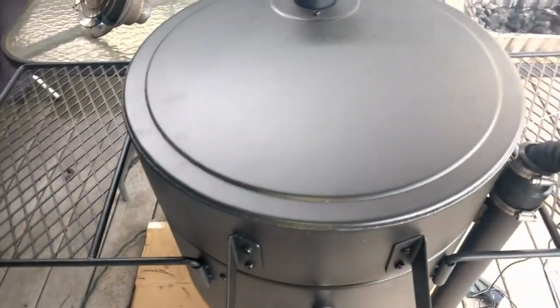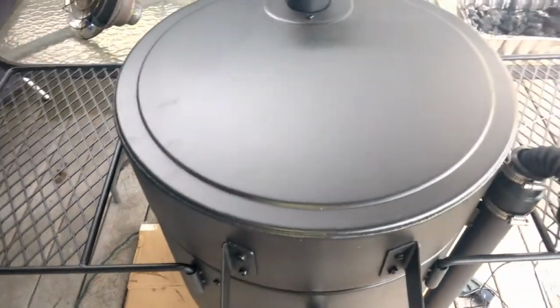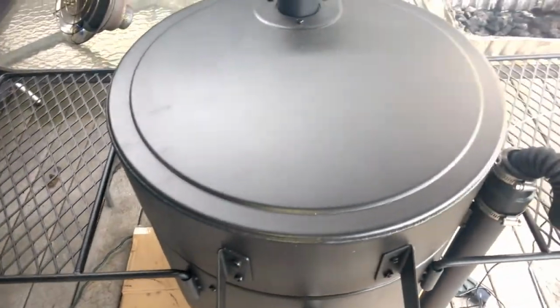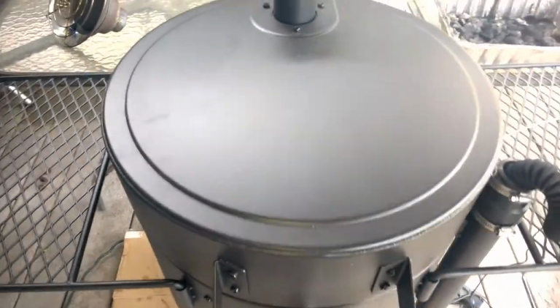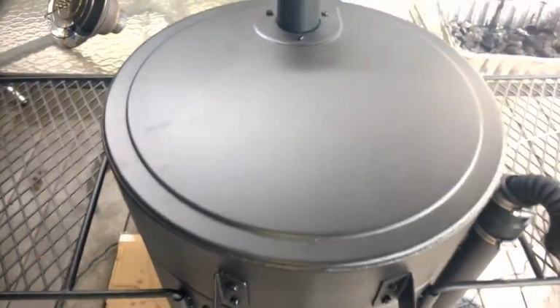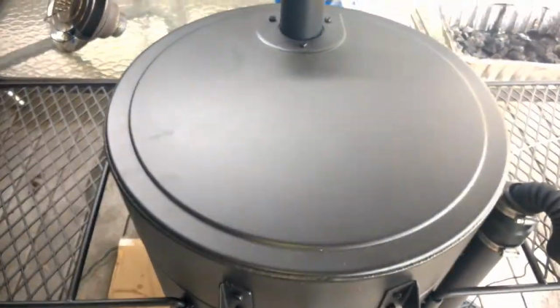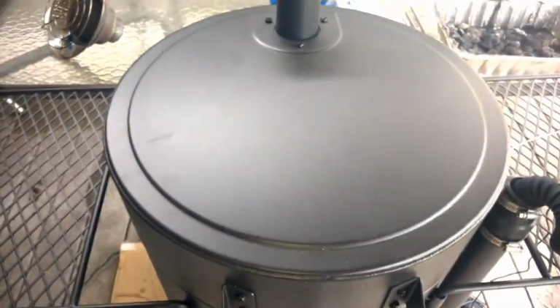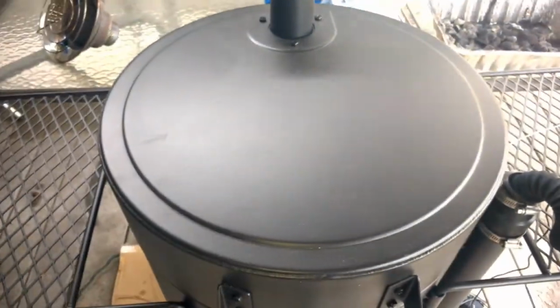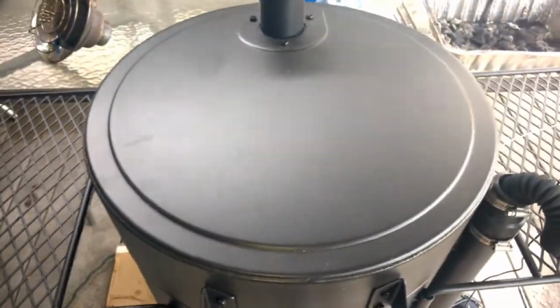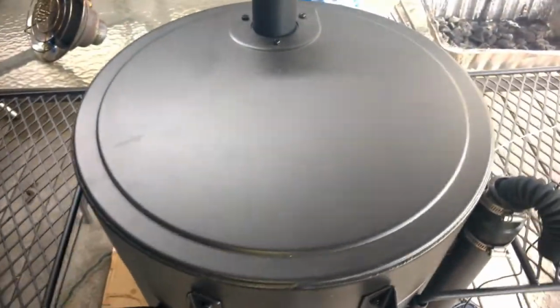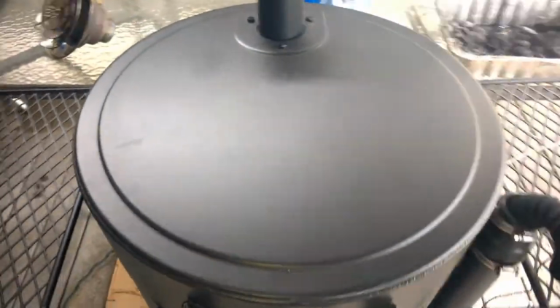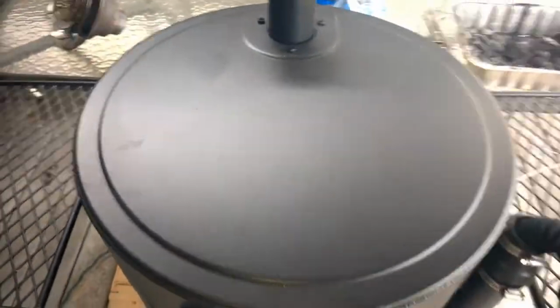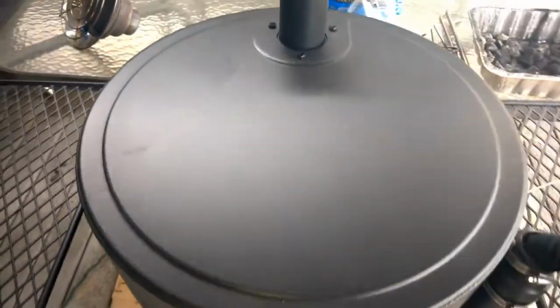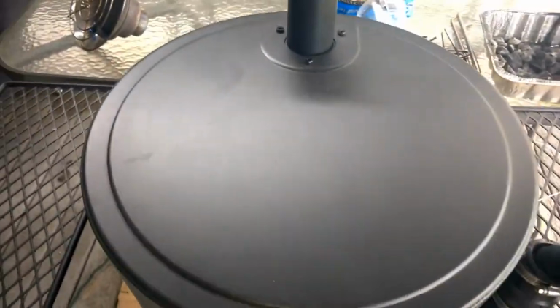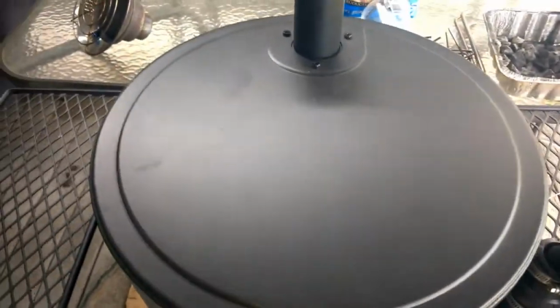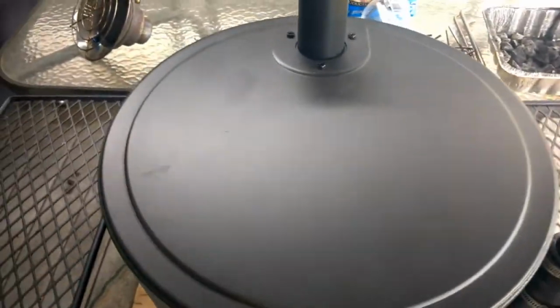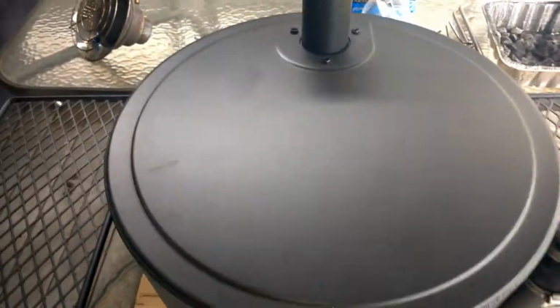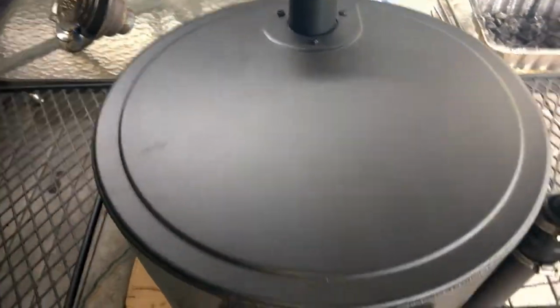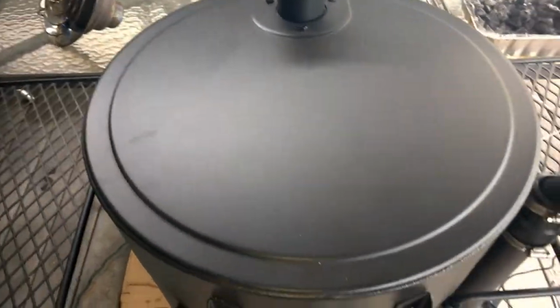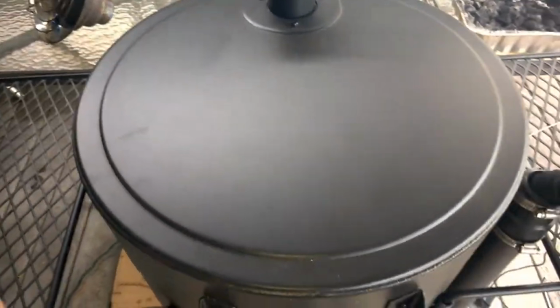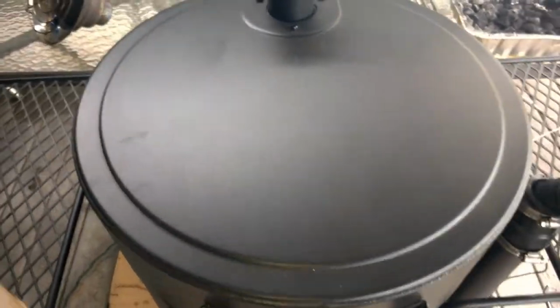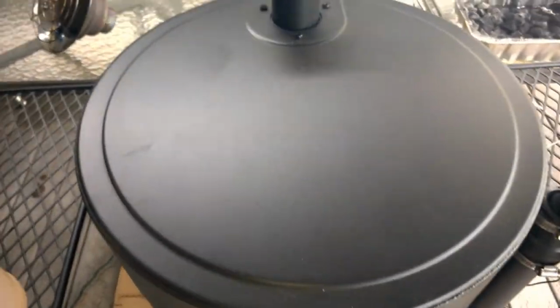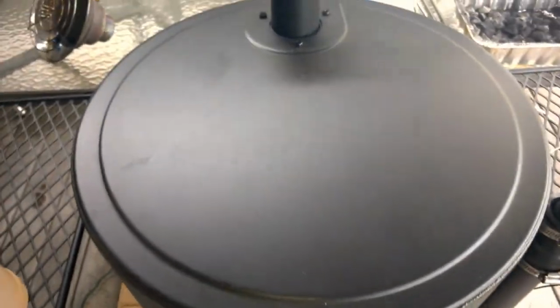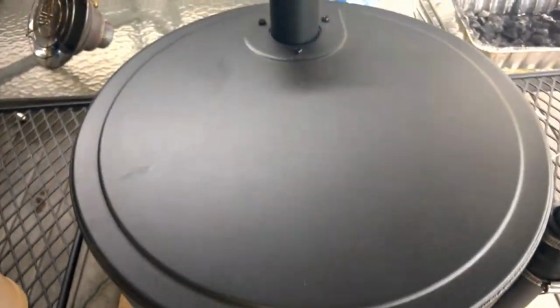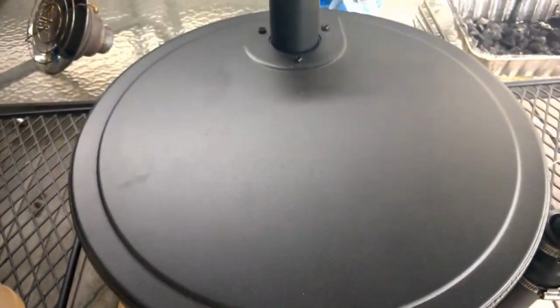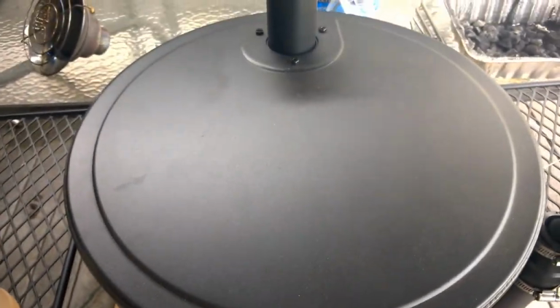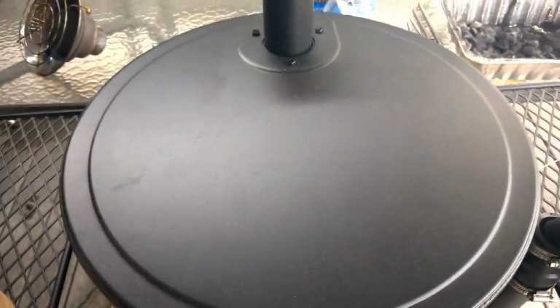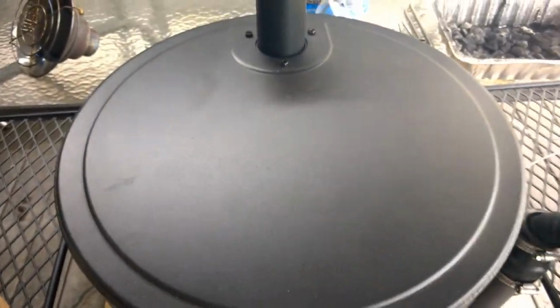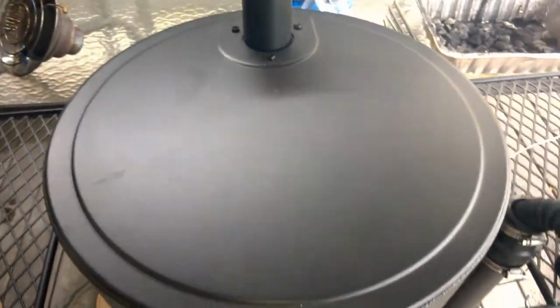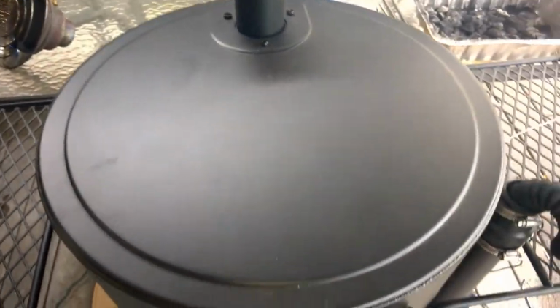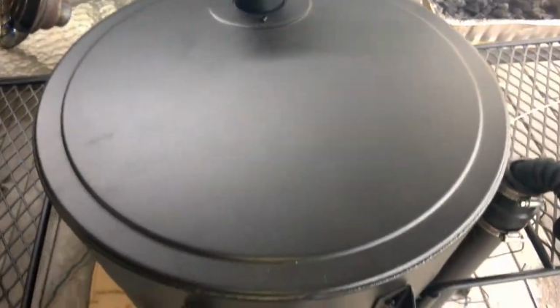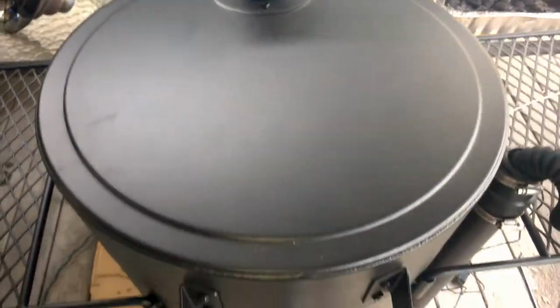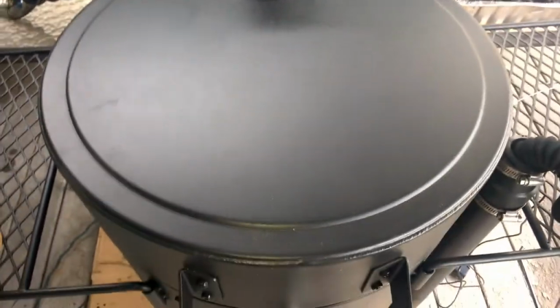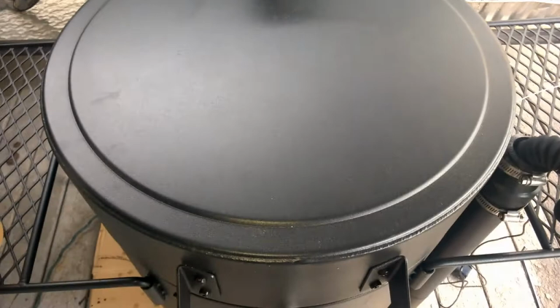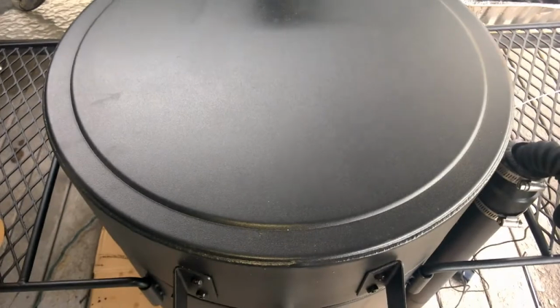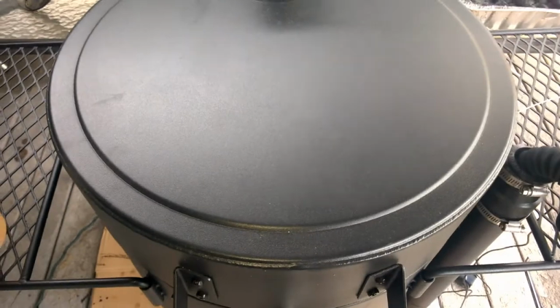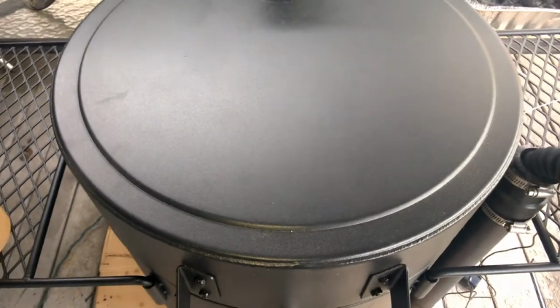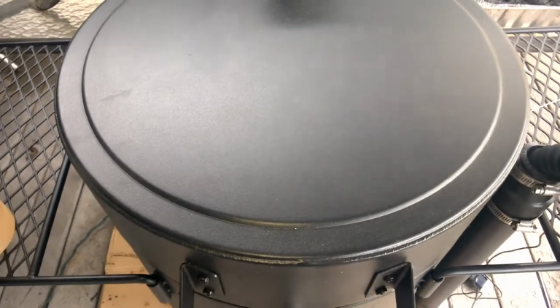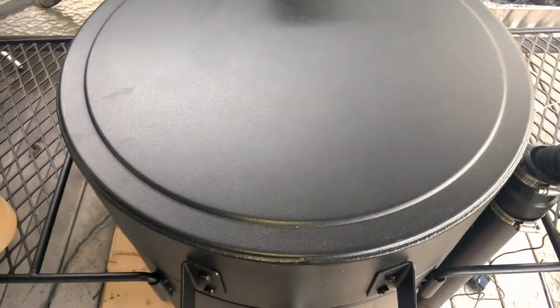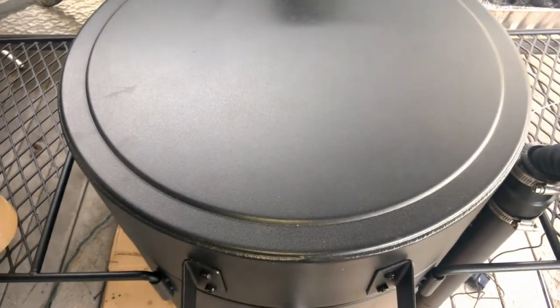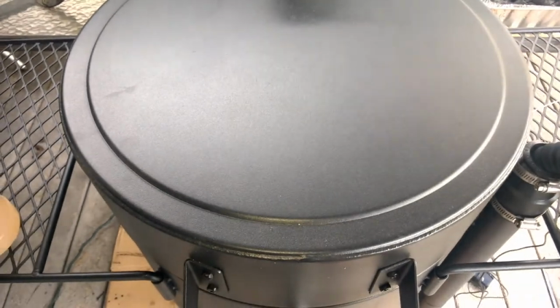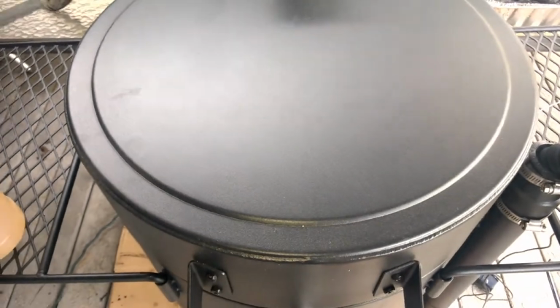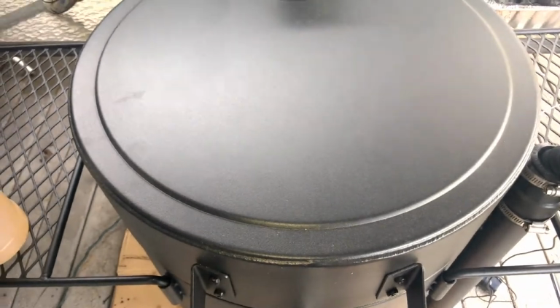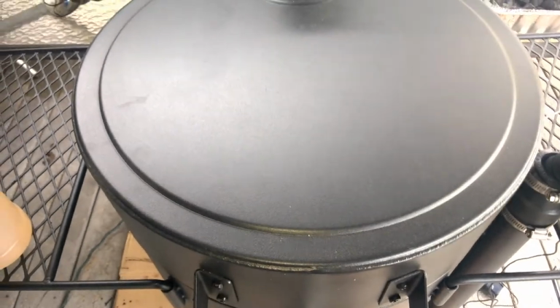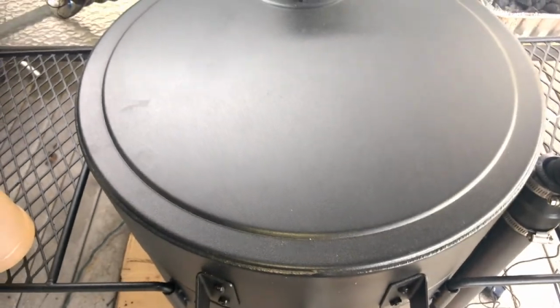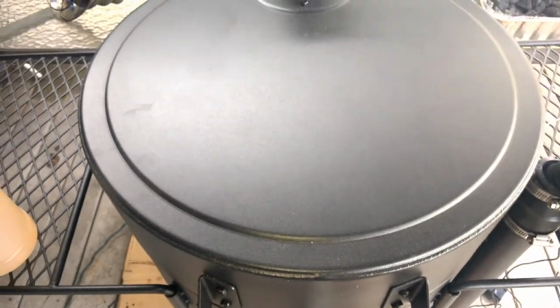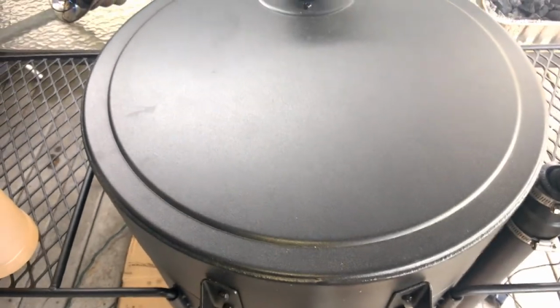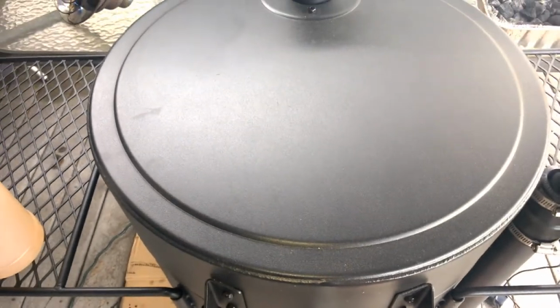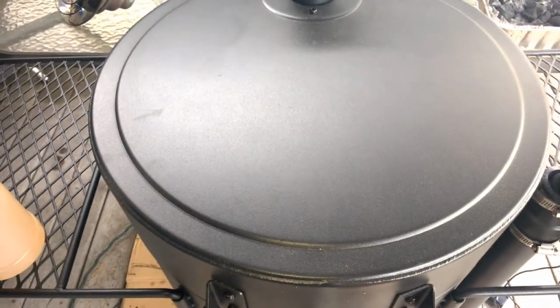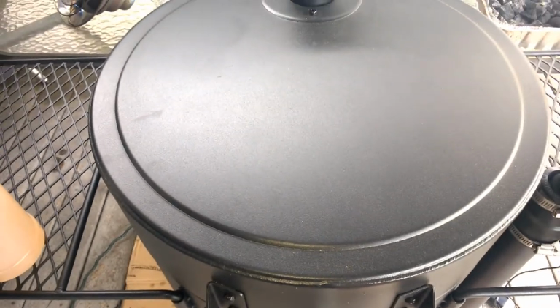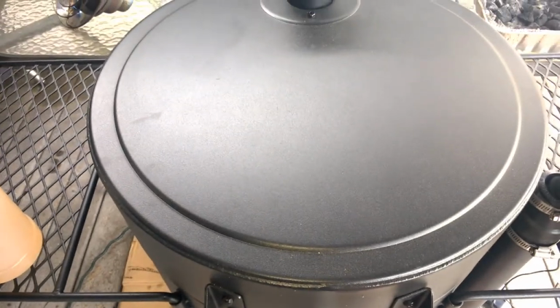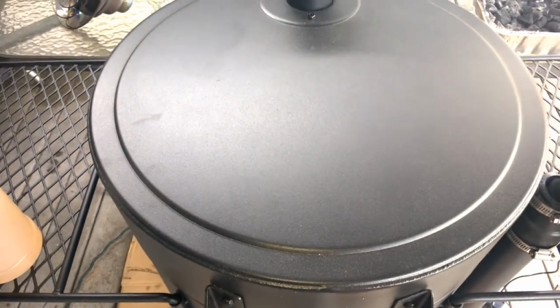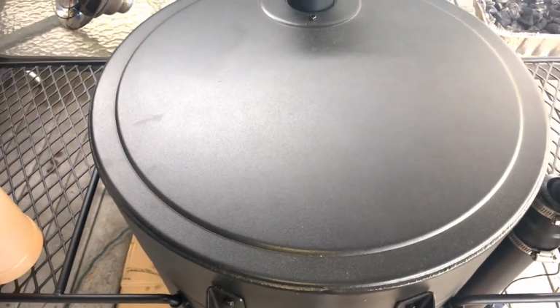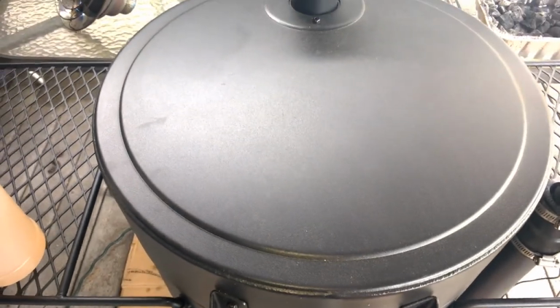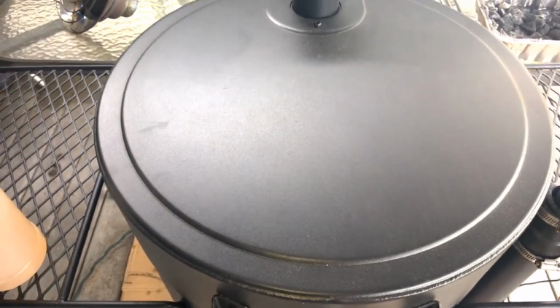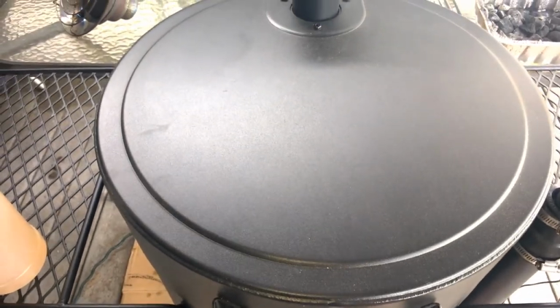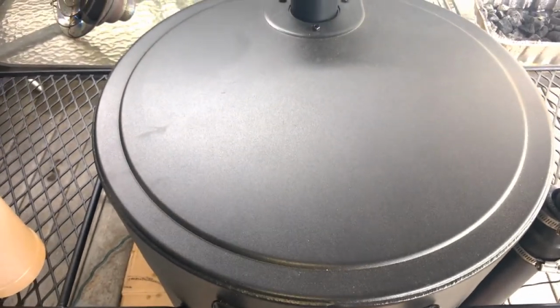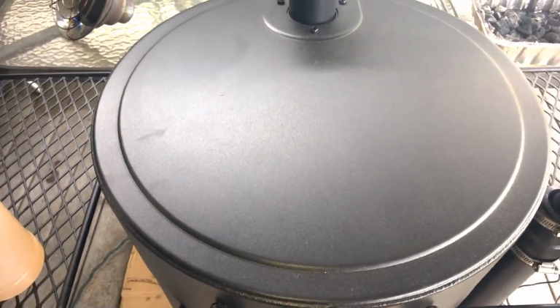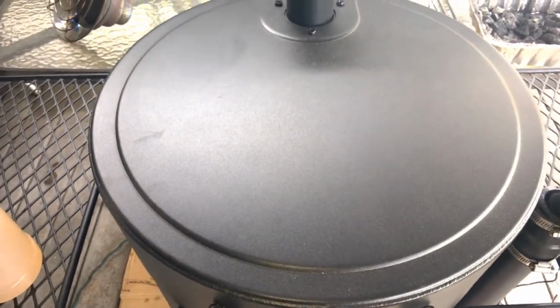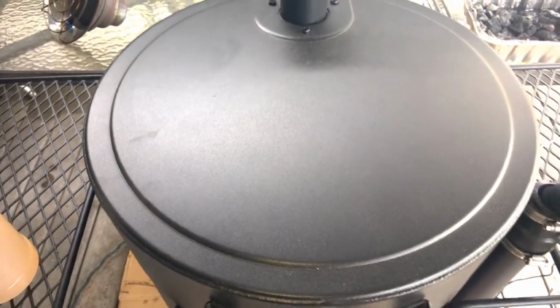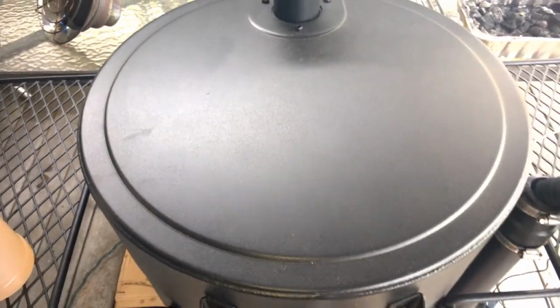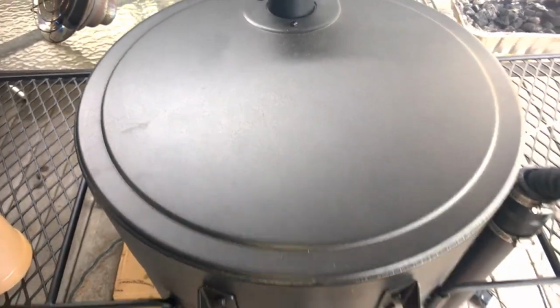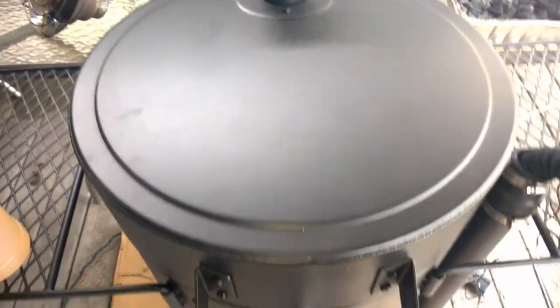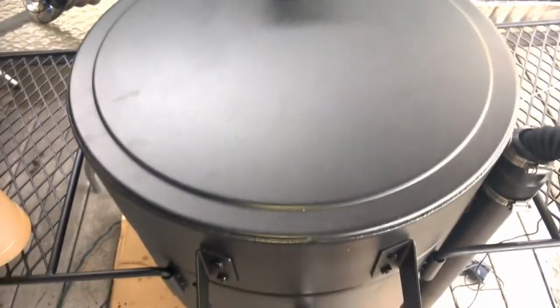I'm at the three-hour mark. I'm going to go ahead and open this up and start hitting it with some apple juice every 30 minutes until it comes up to temp before I wrap it.